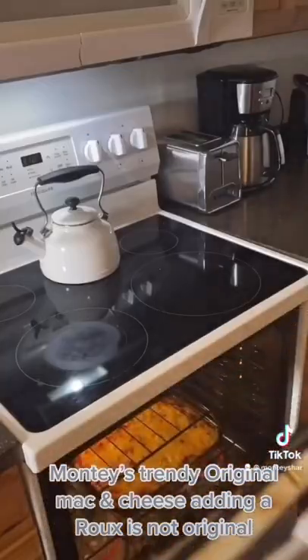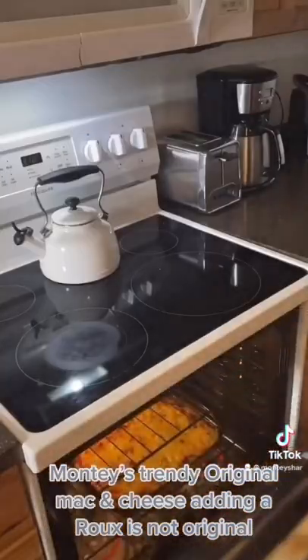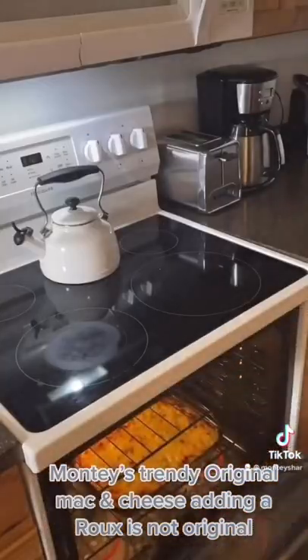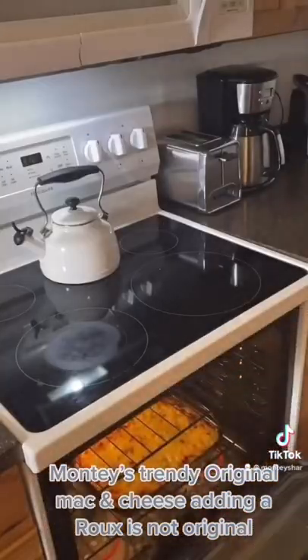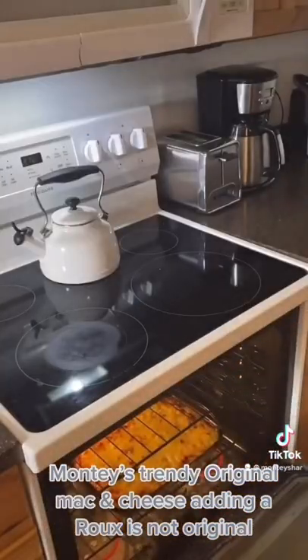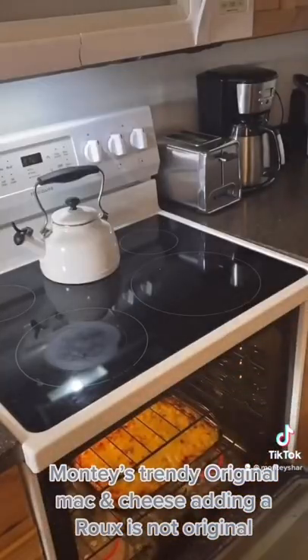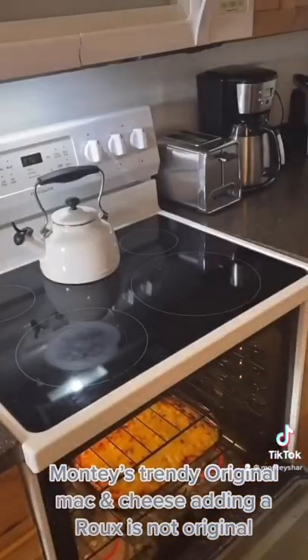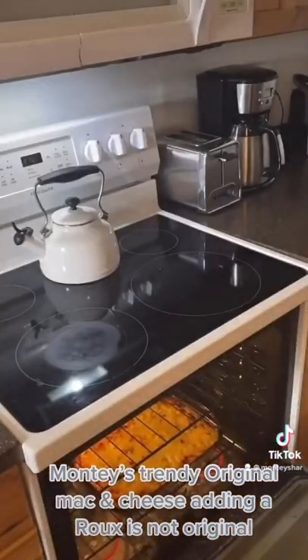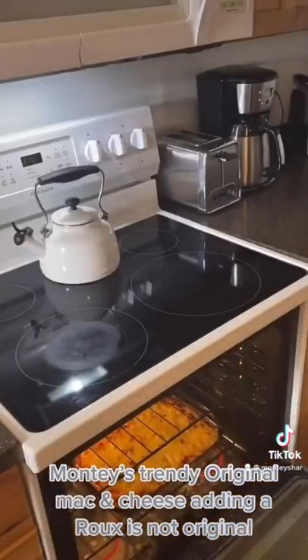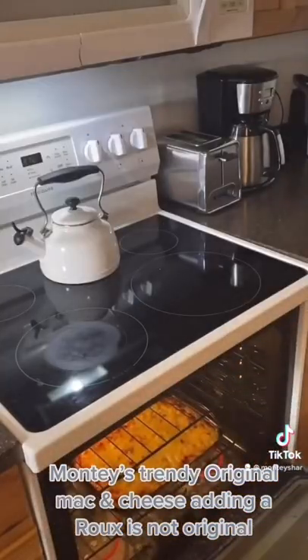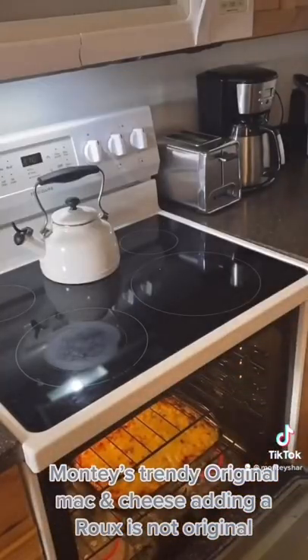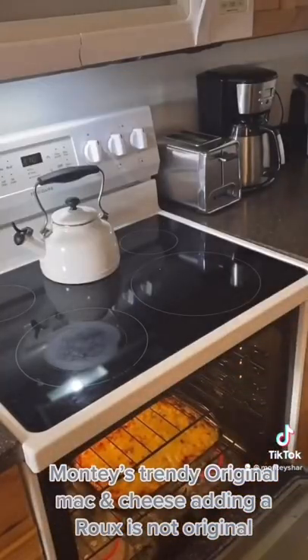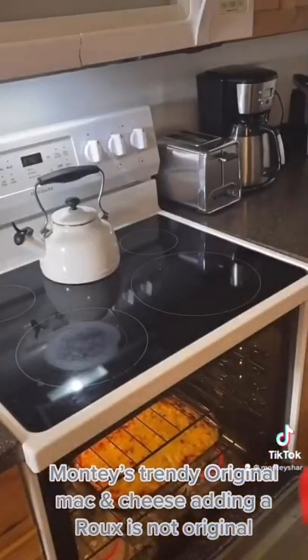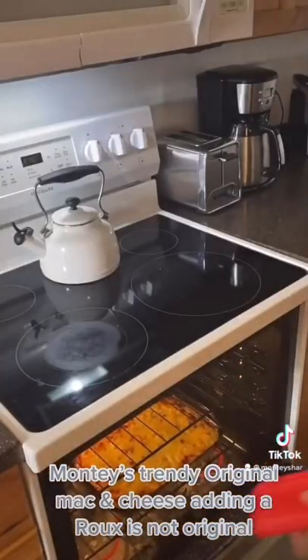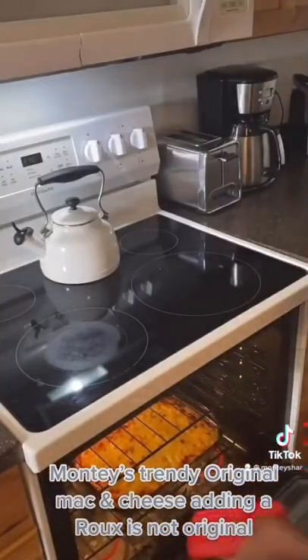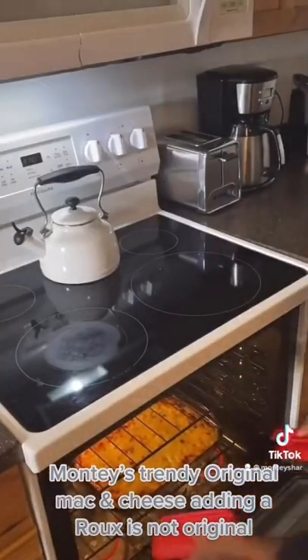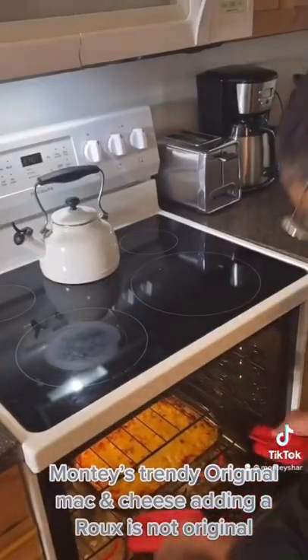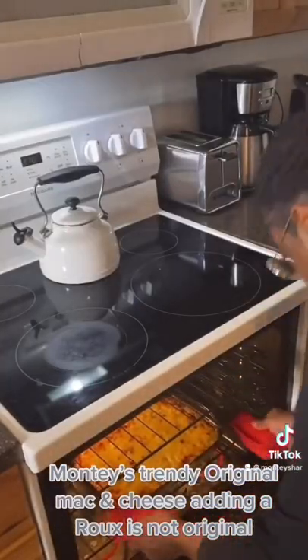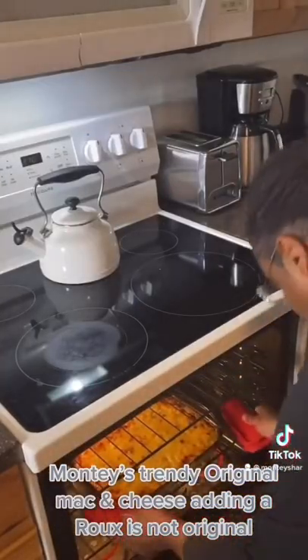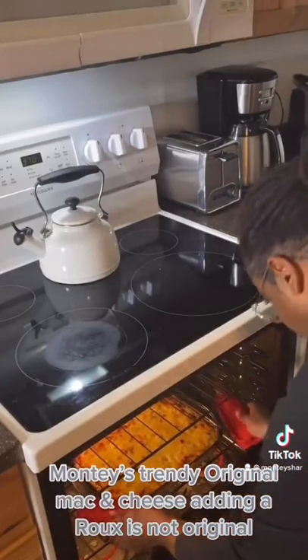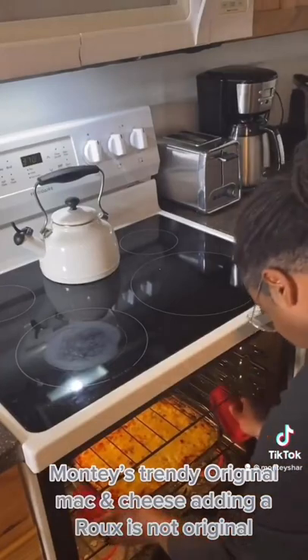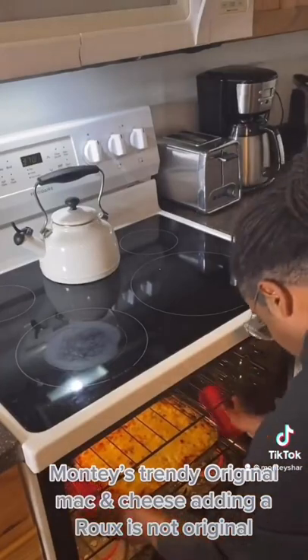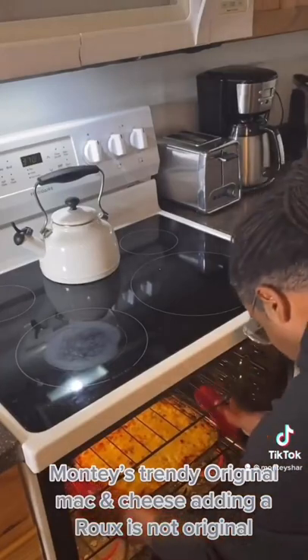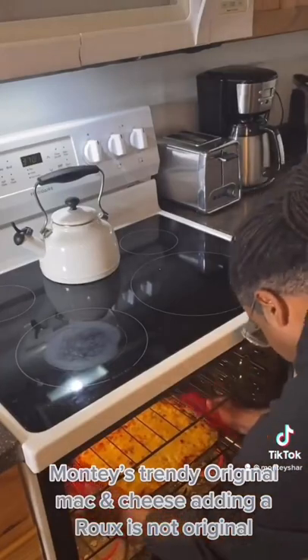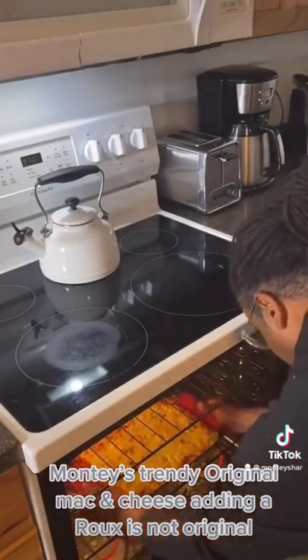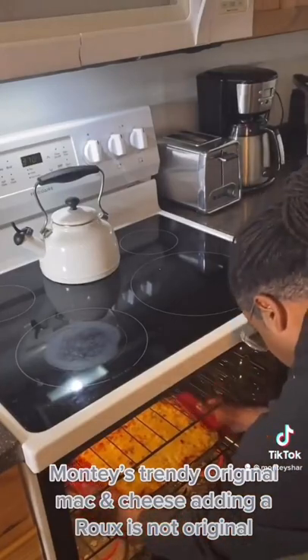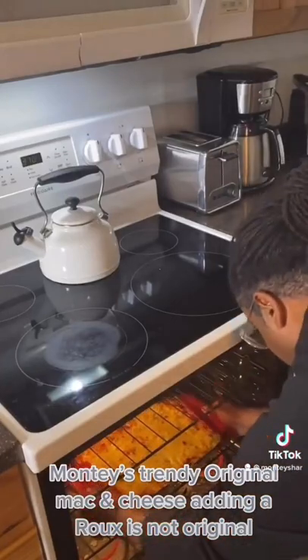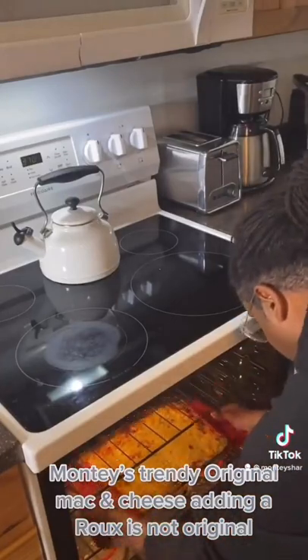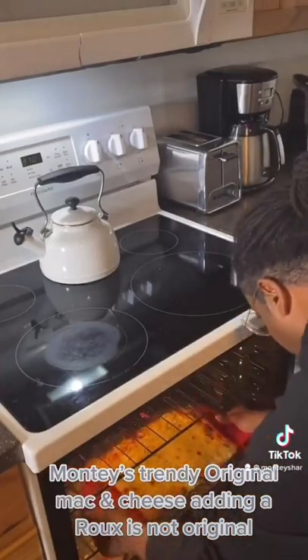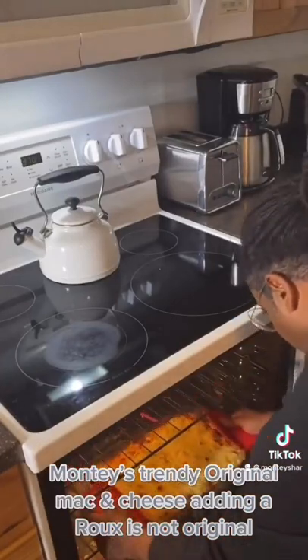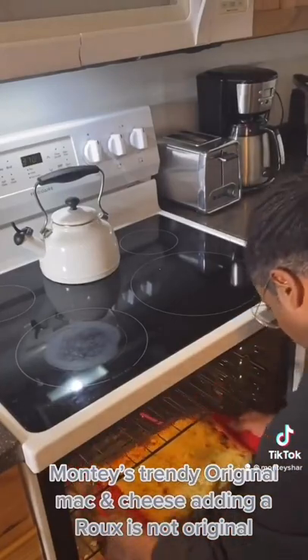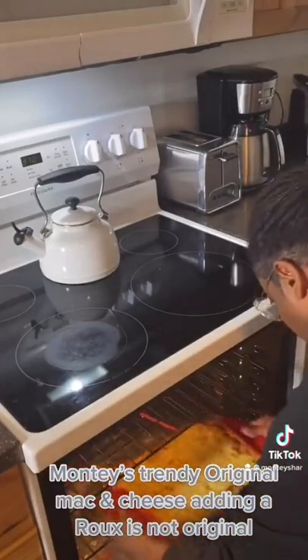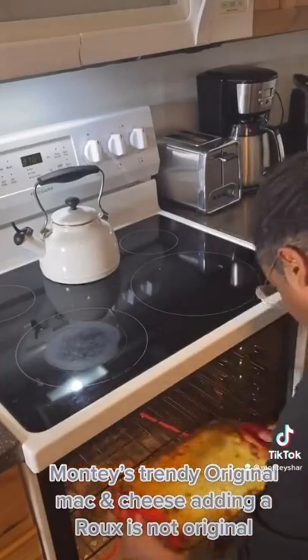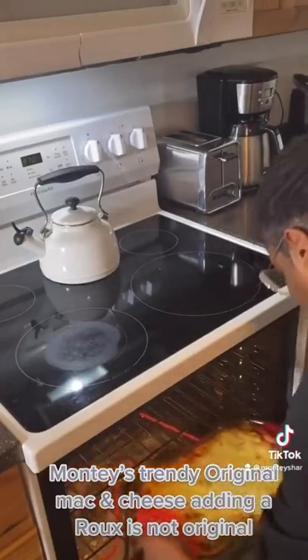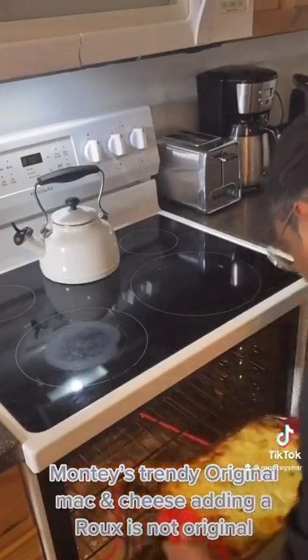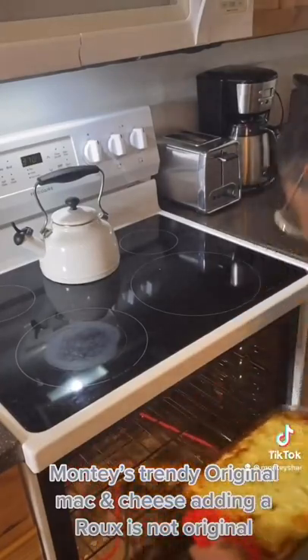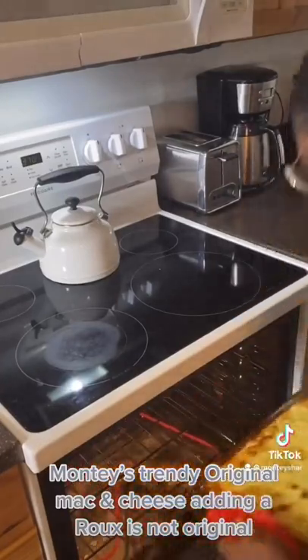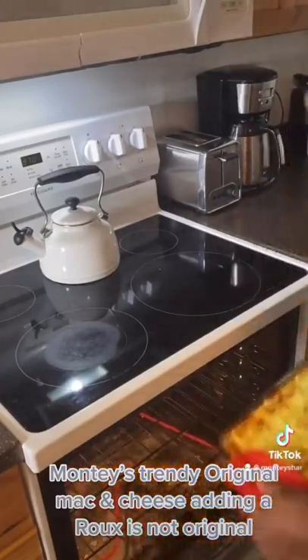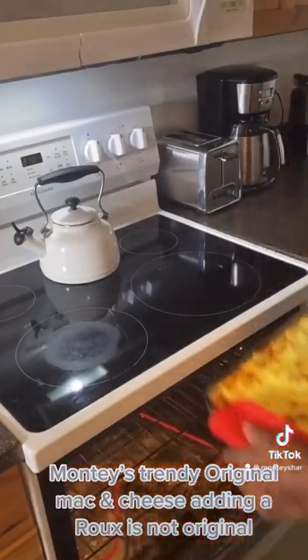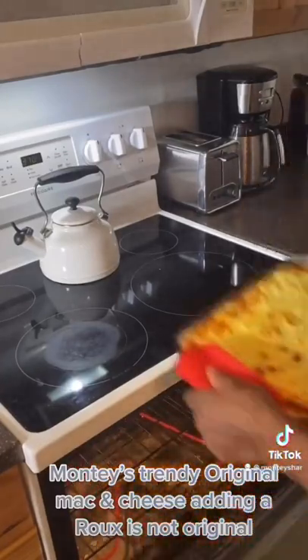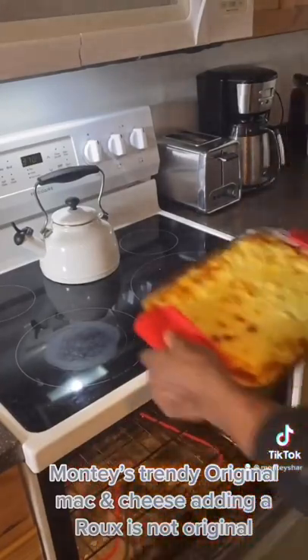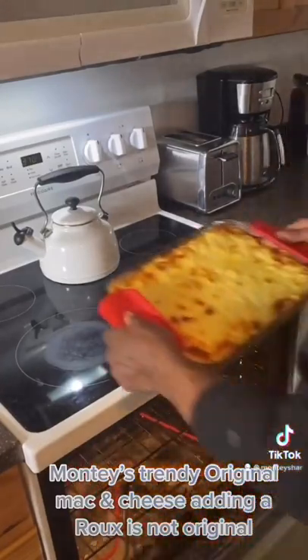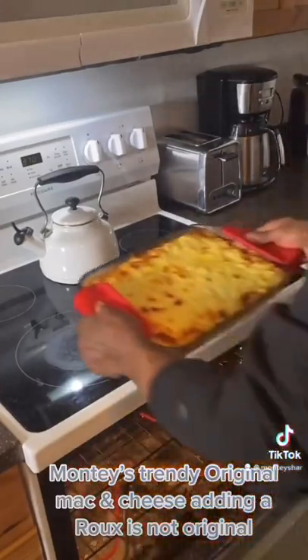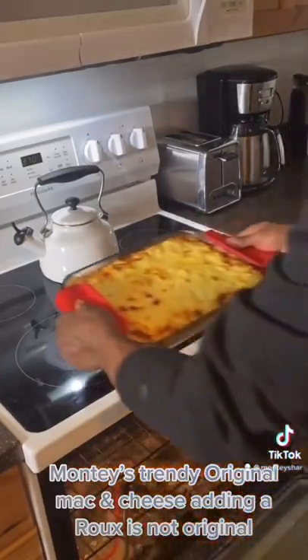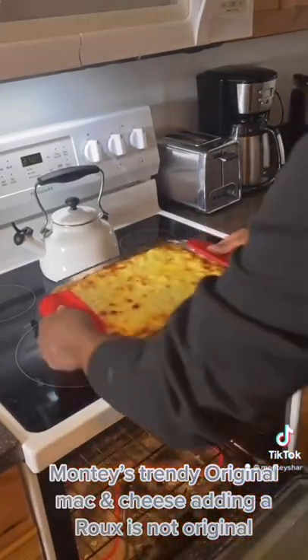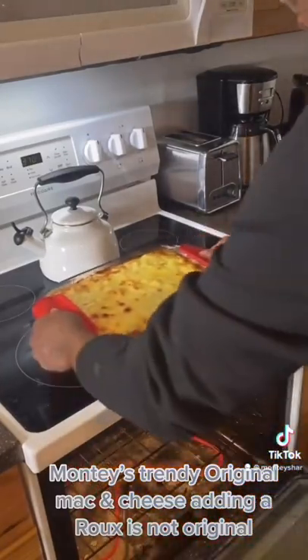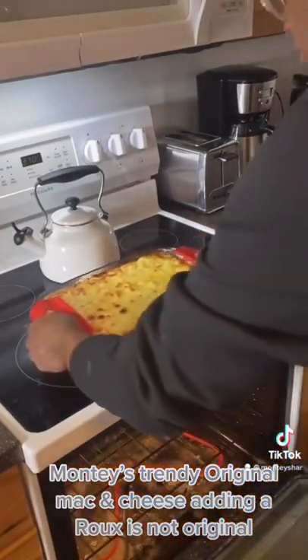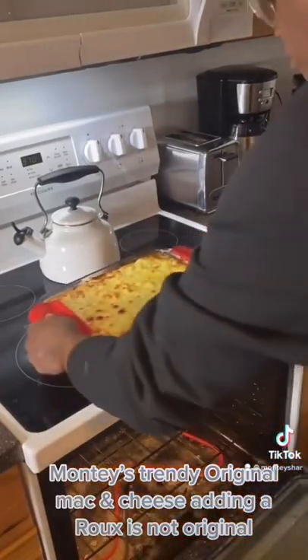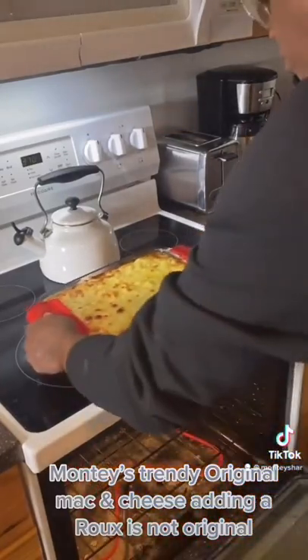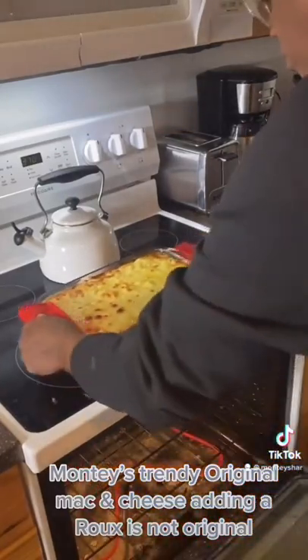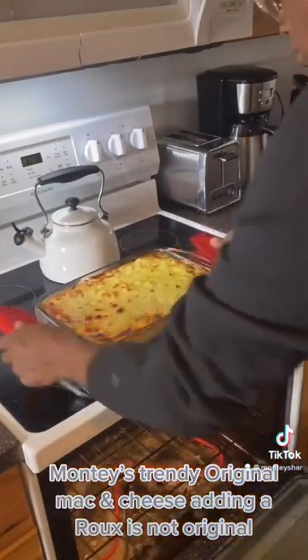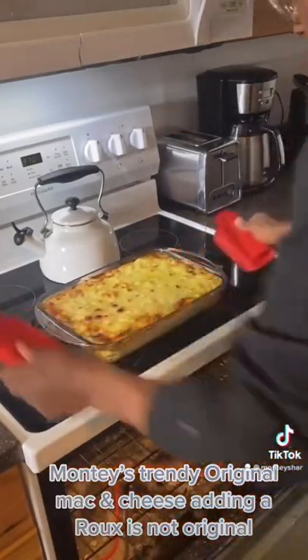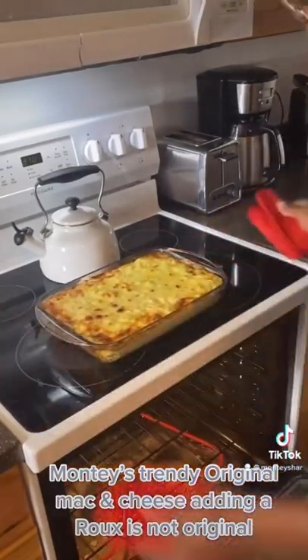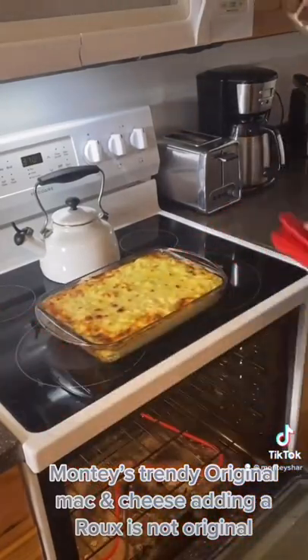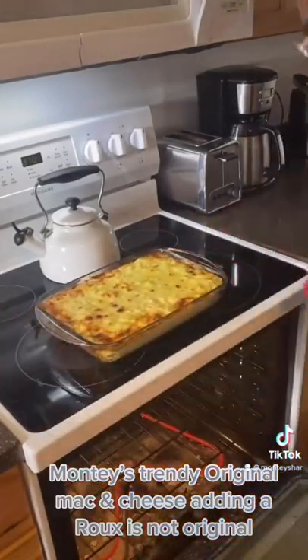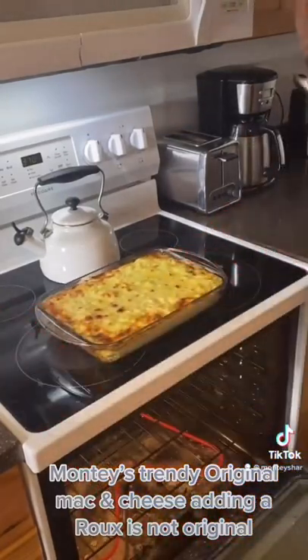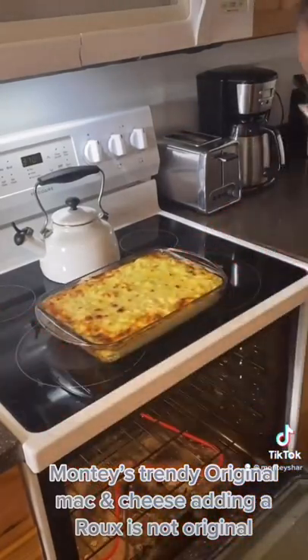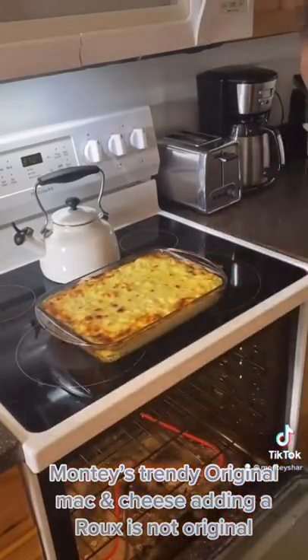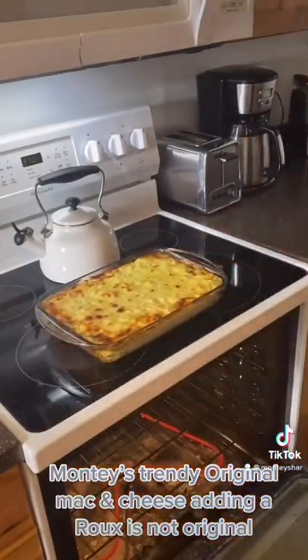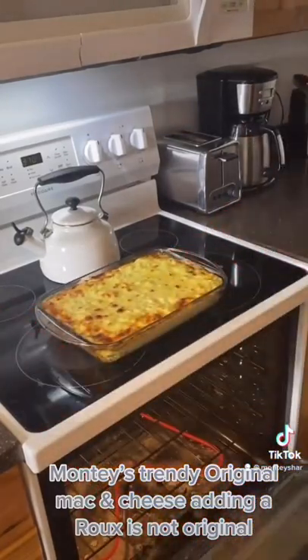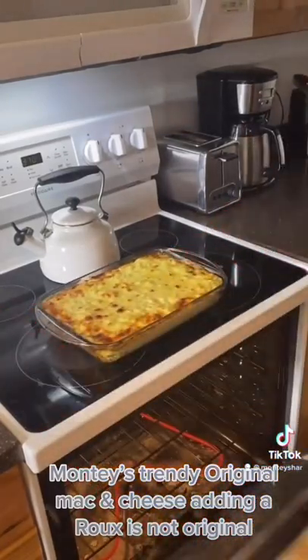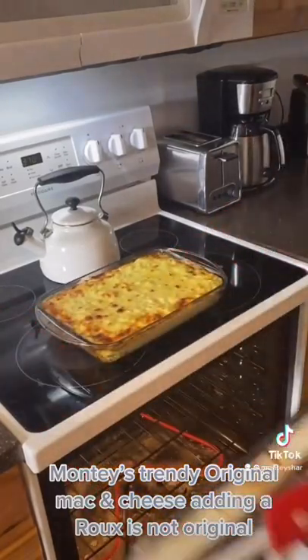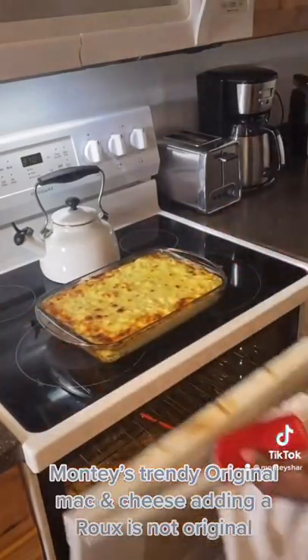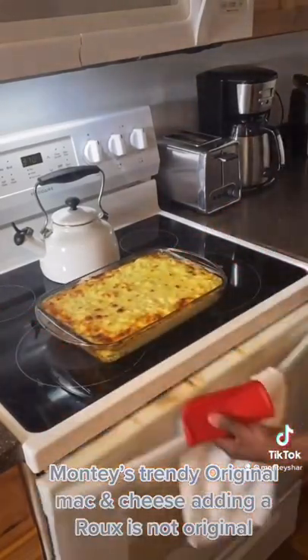And here is your mac and cheese — nice and beautiful, nice and juicy as you can see.